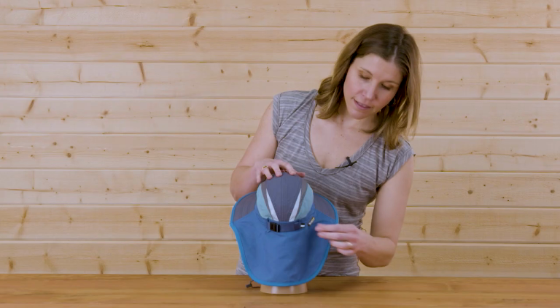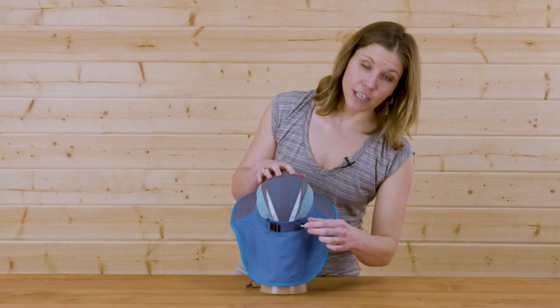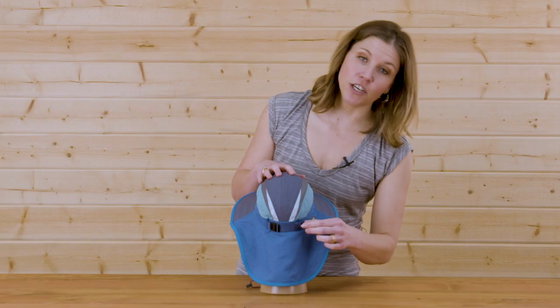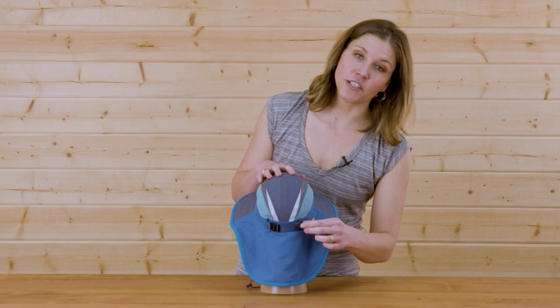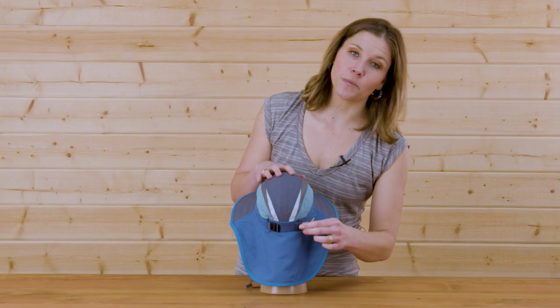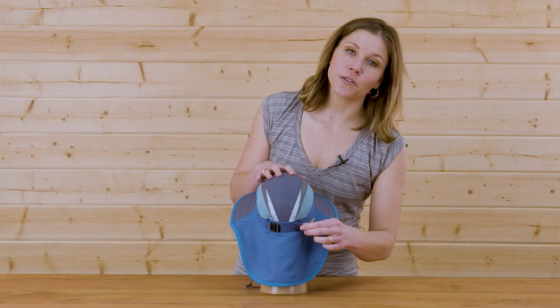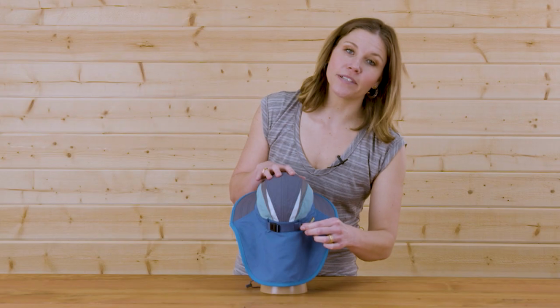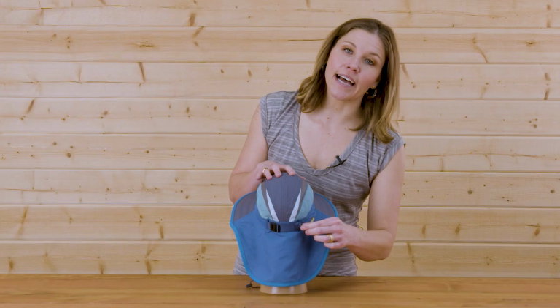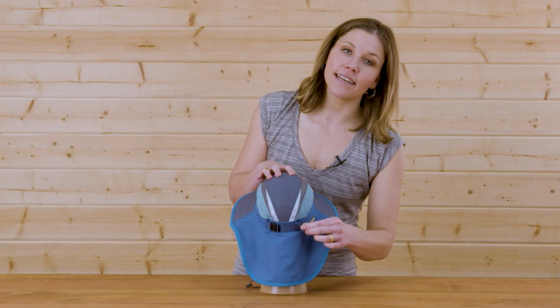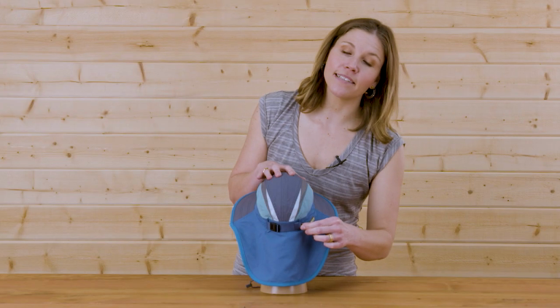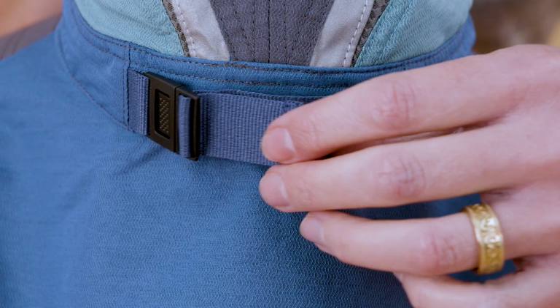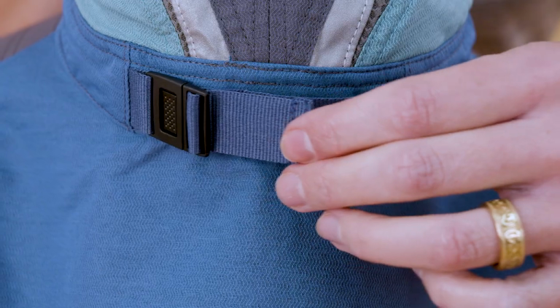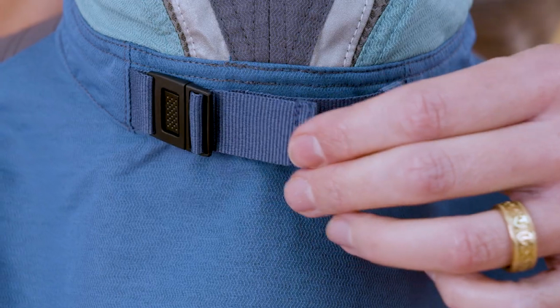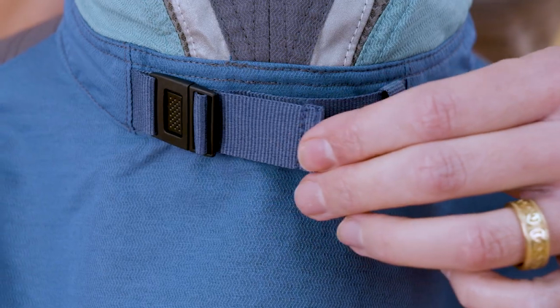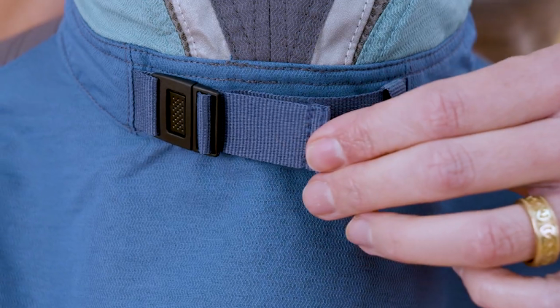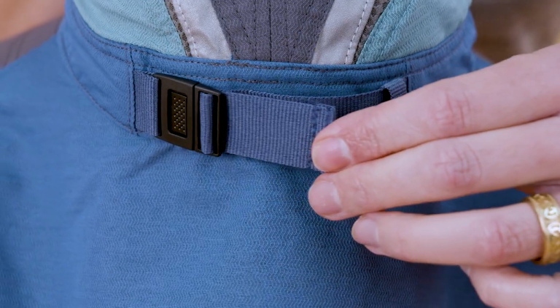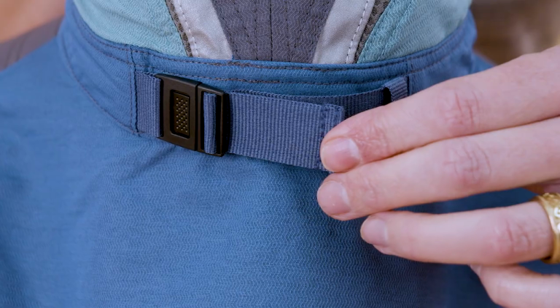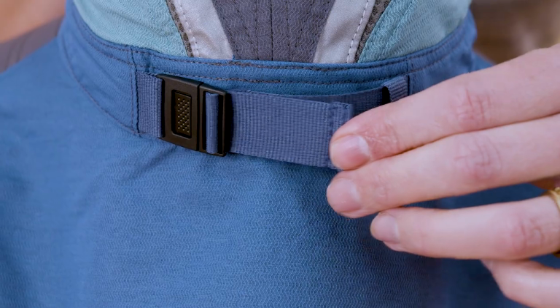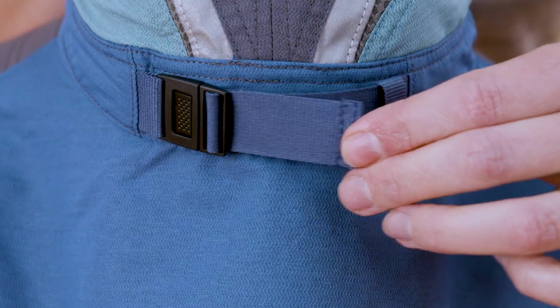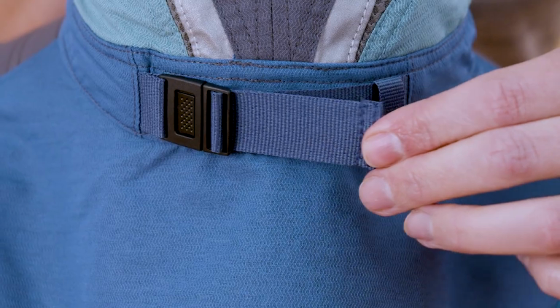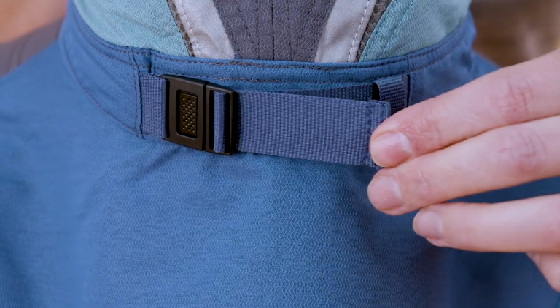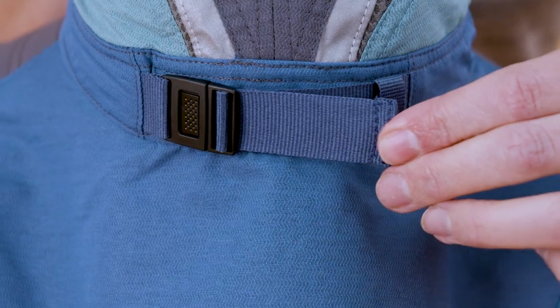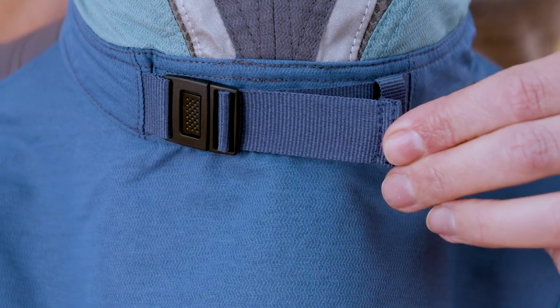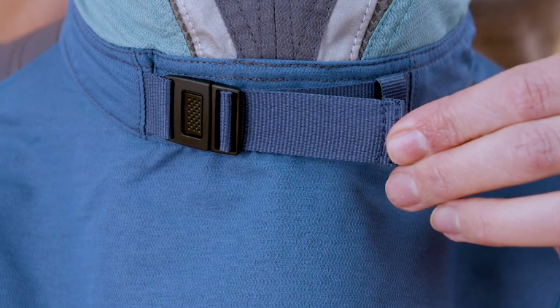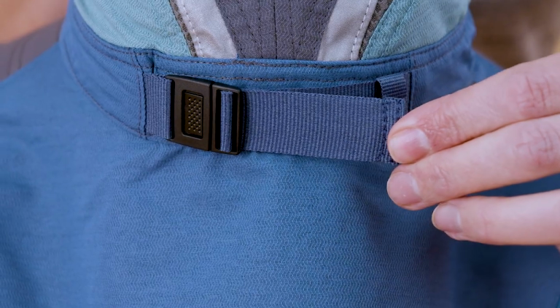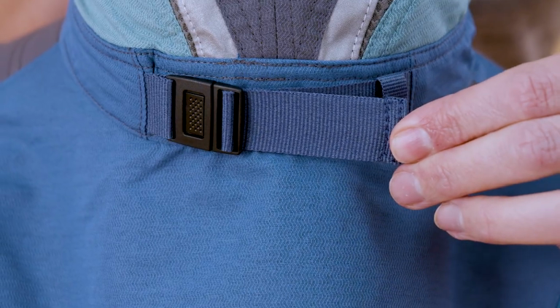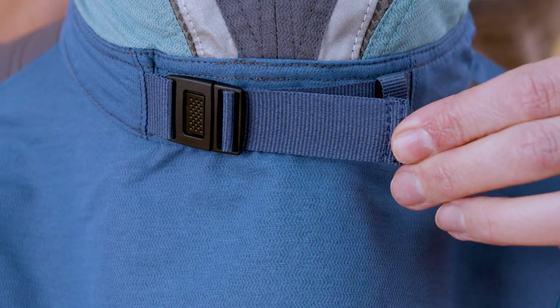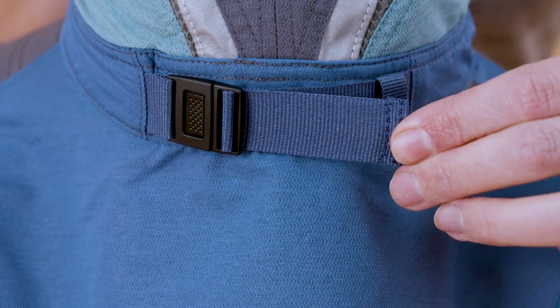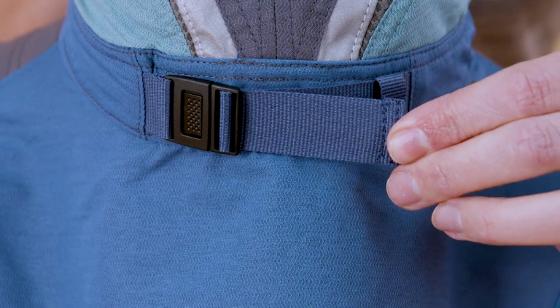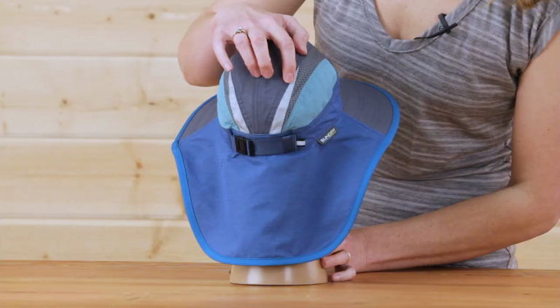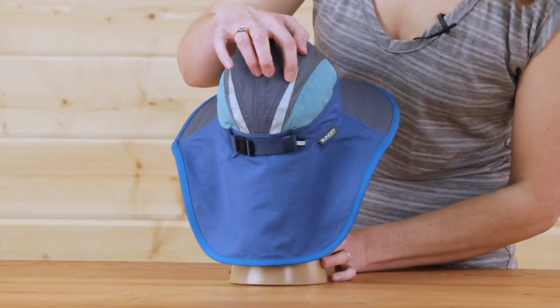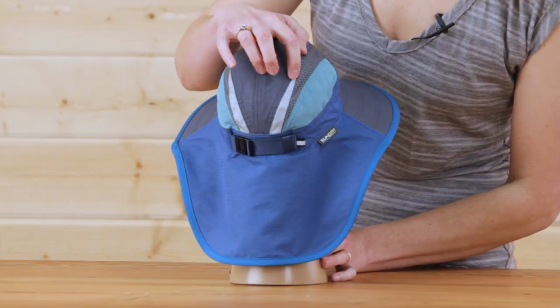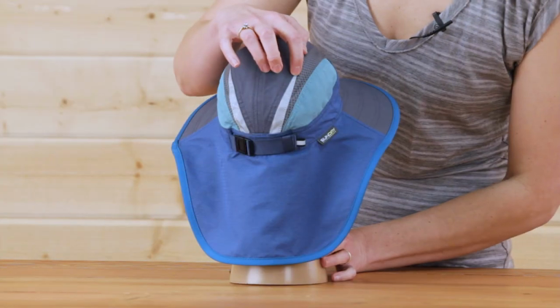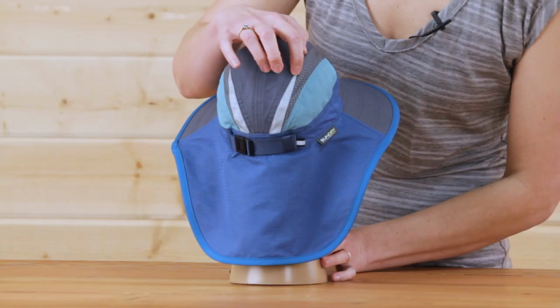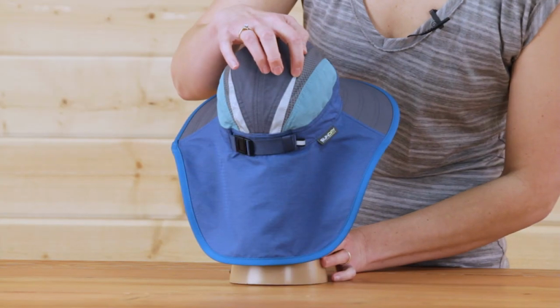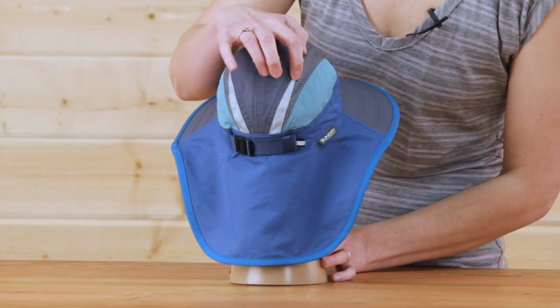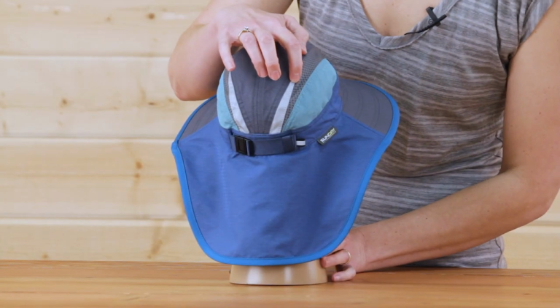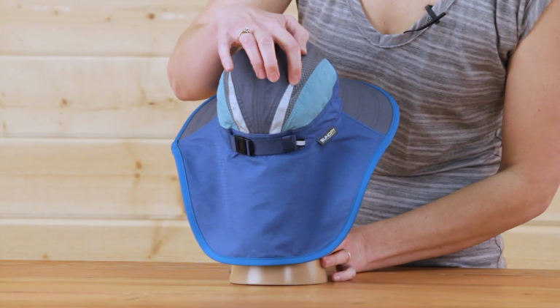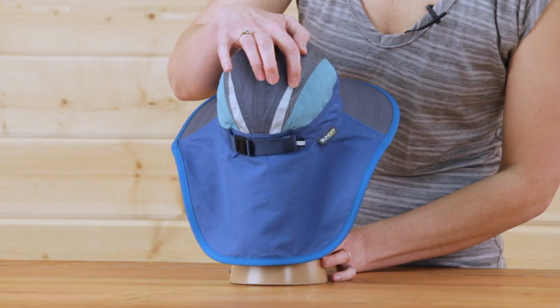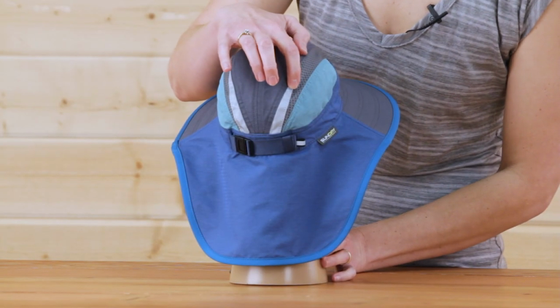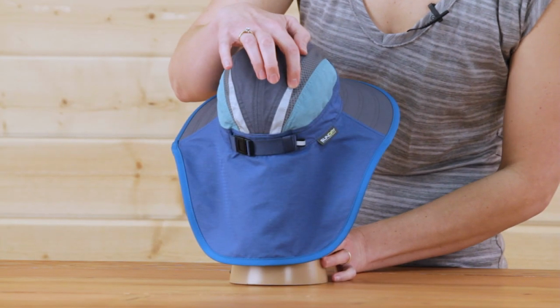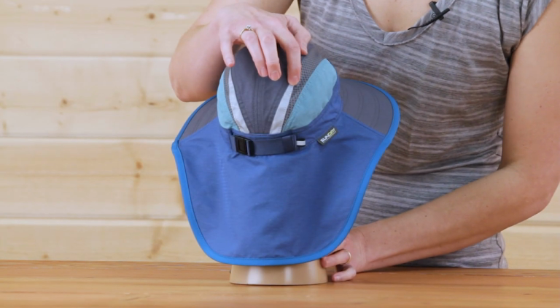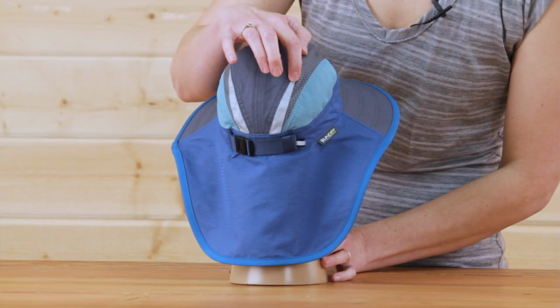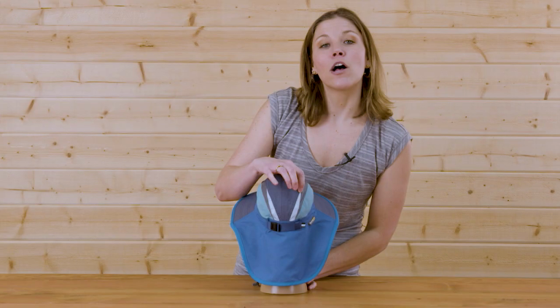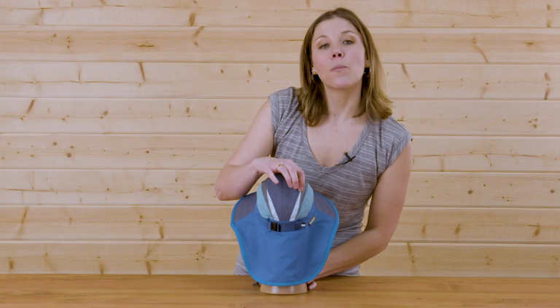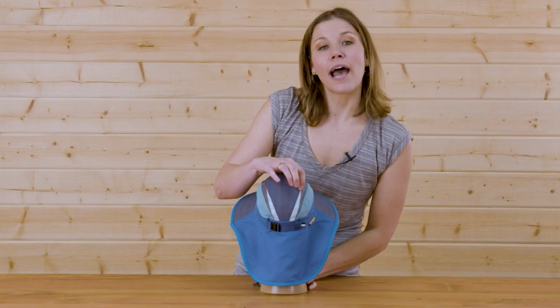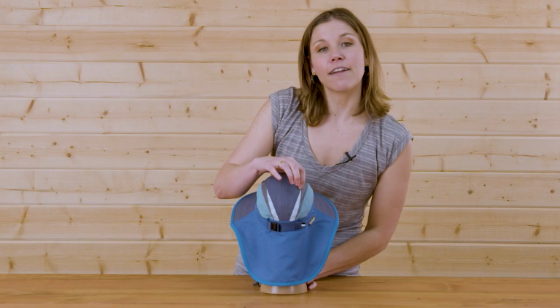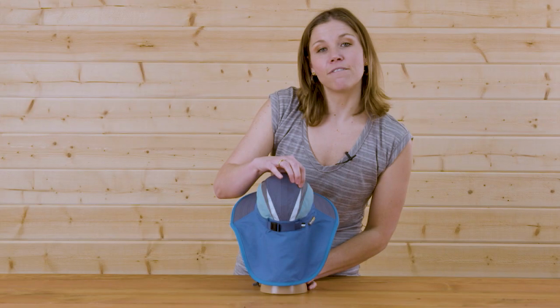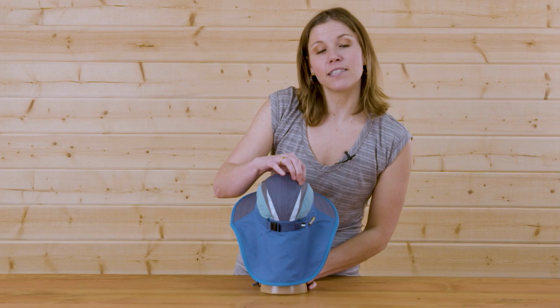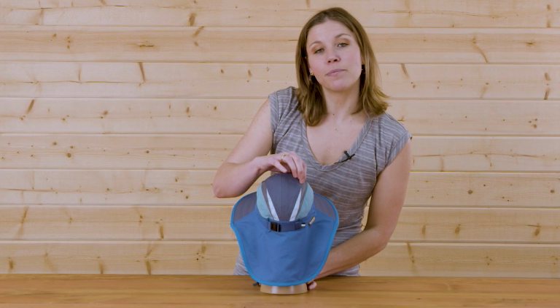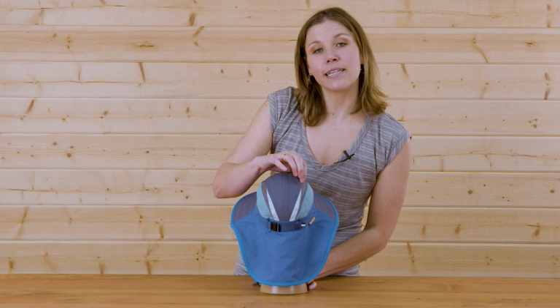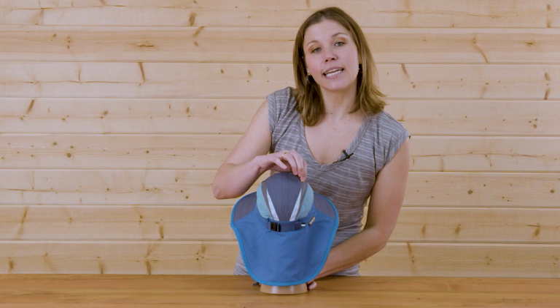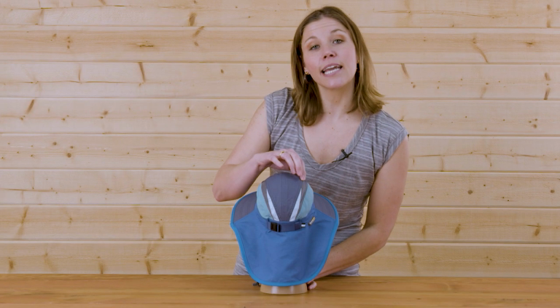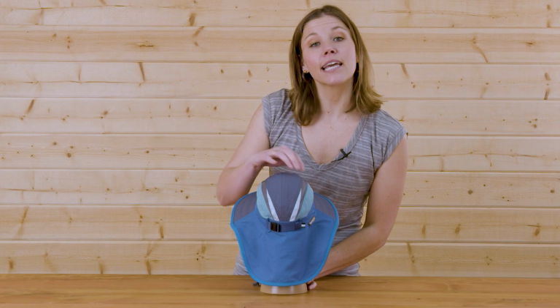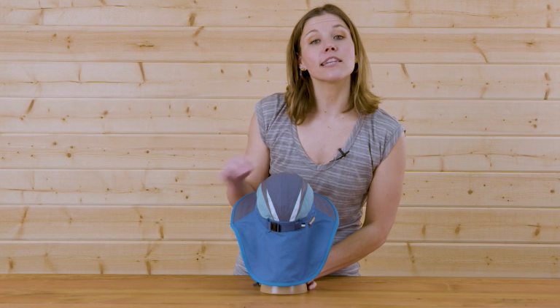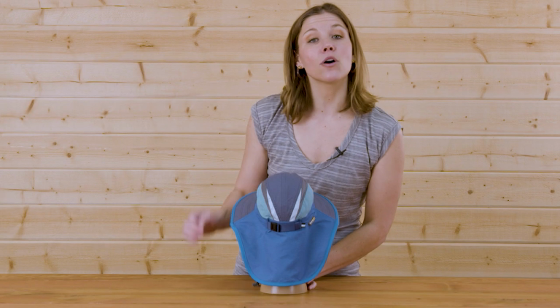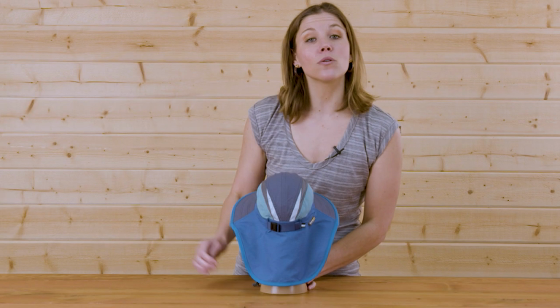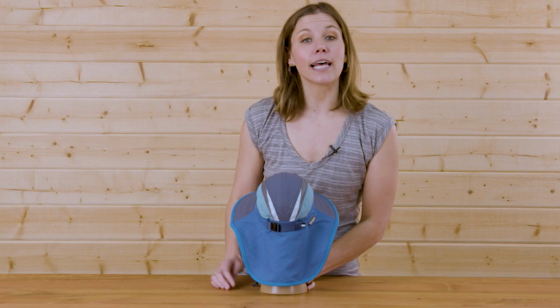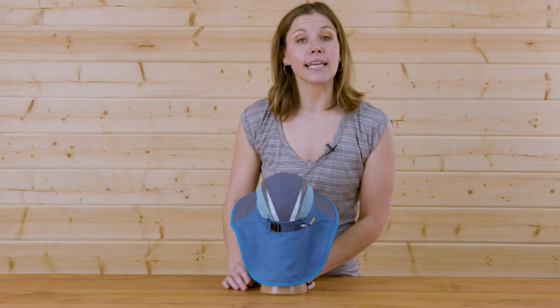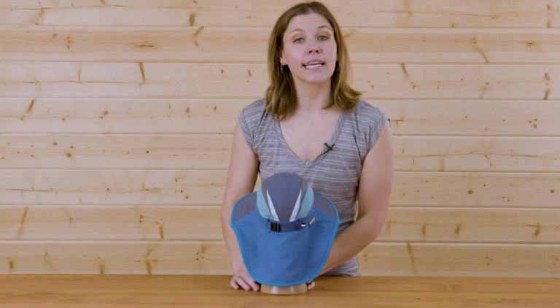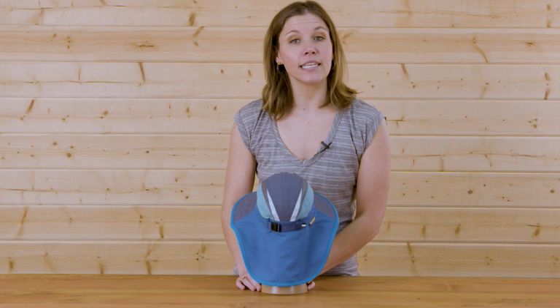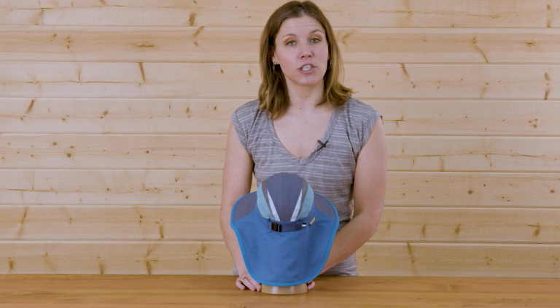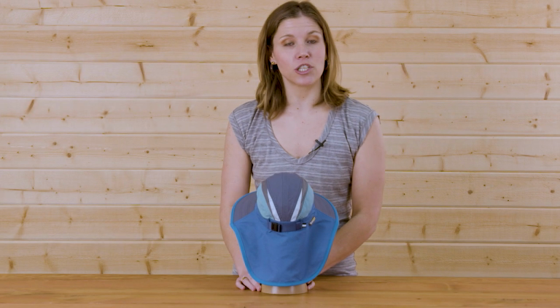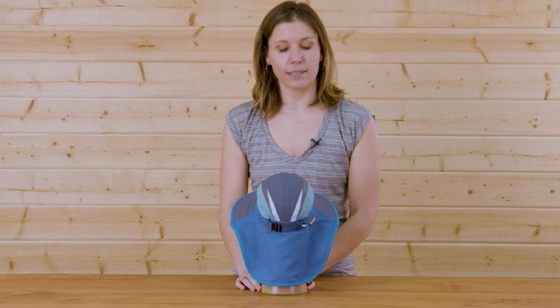The adjustable sizing grows with your child, while the reflective details help add visibility in low light conditions.